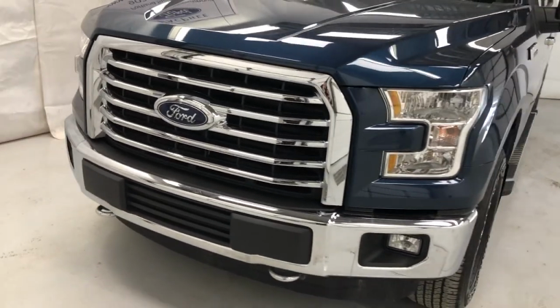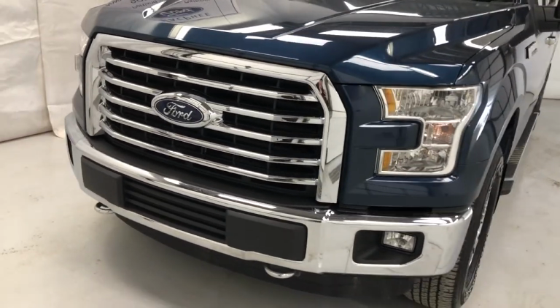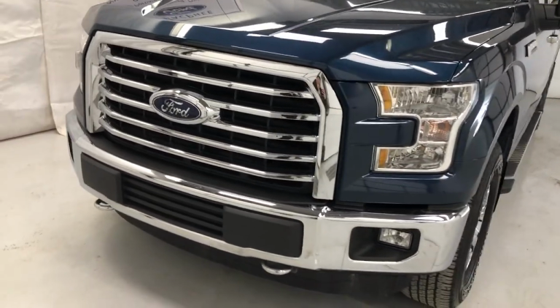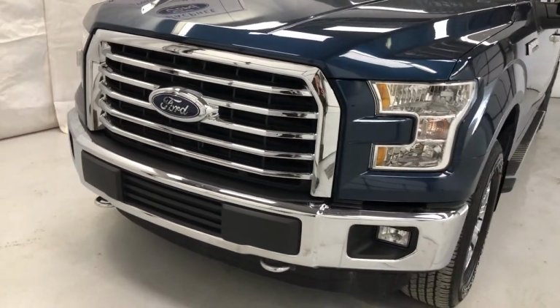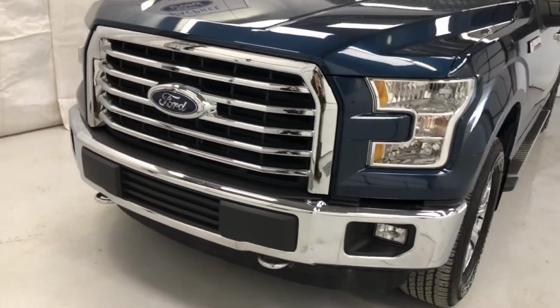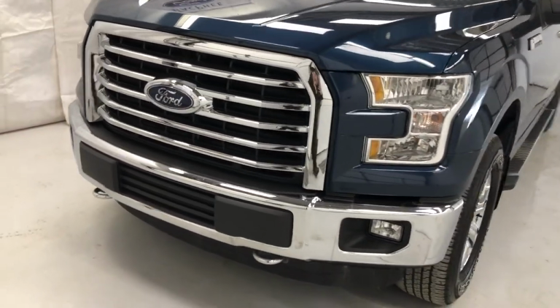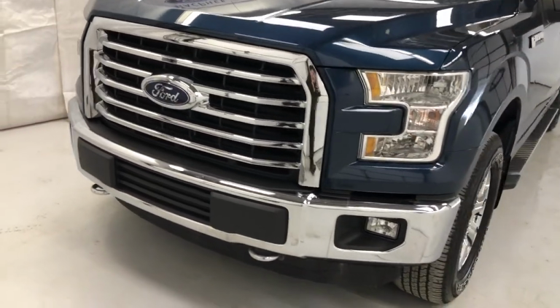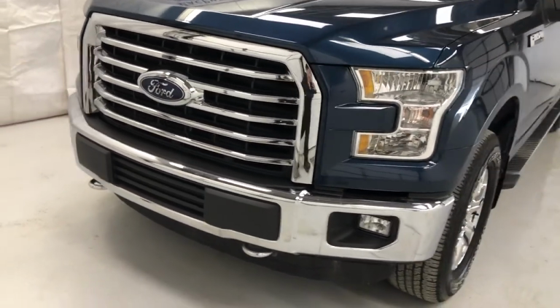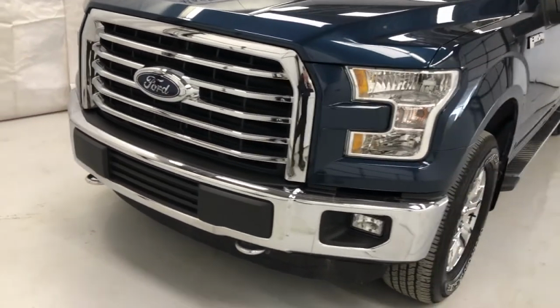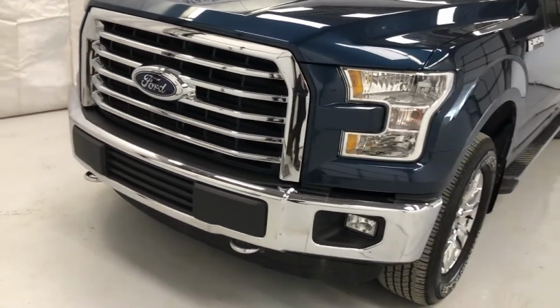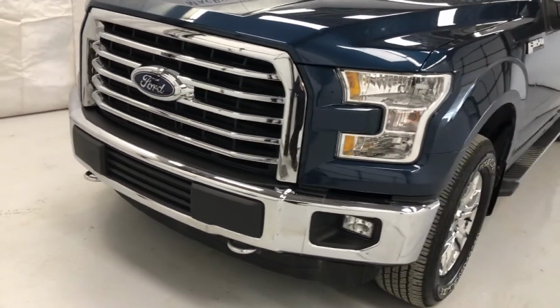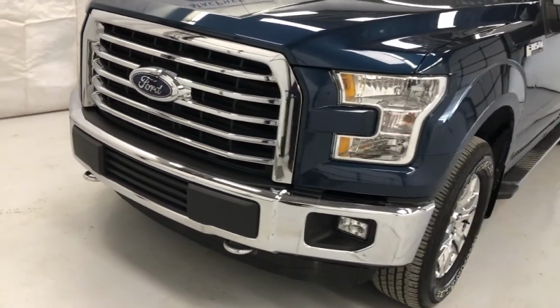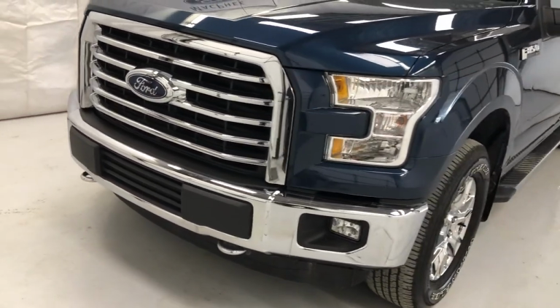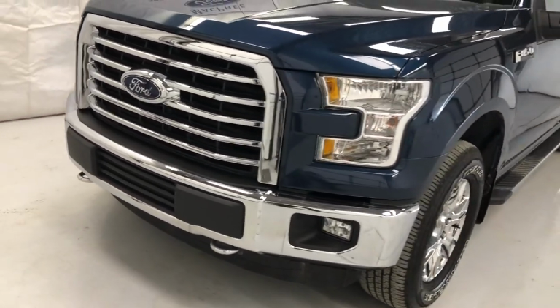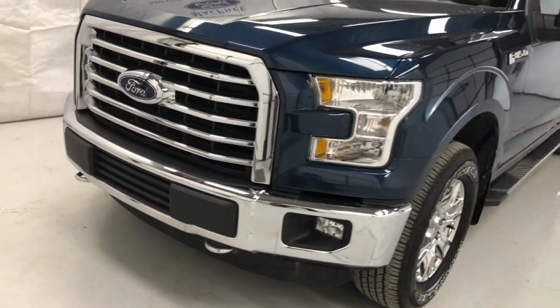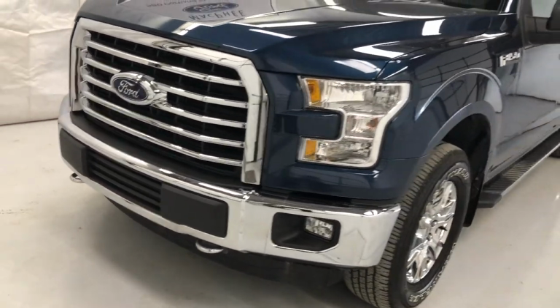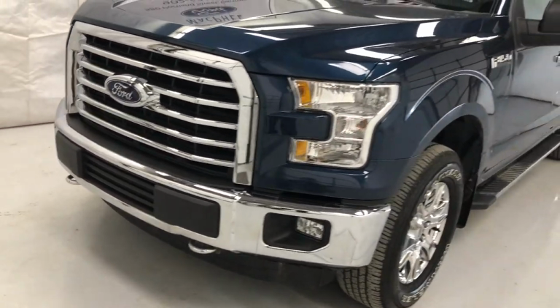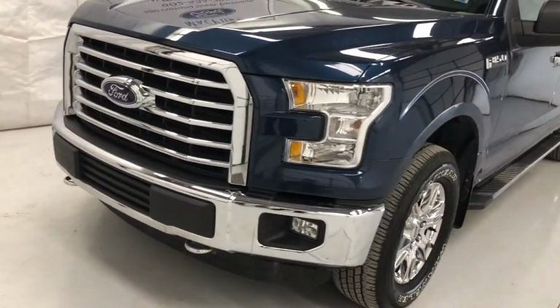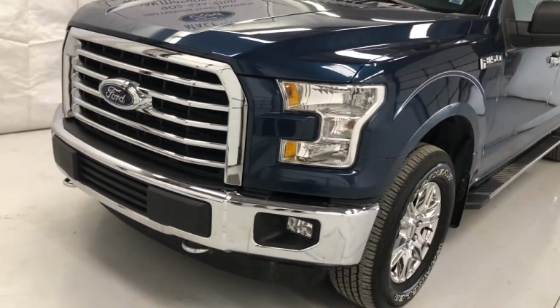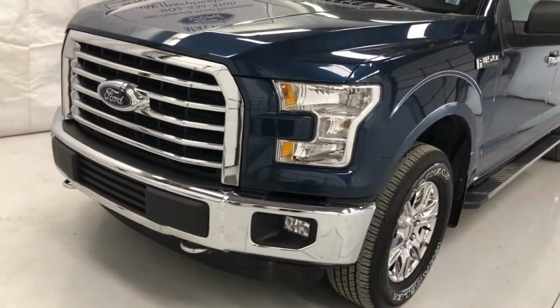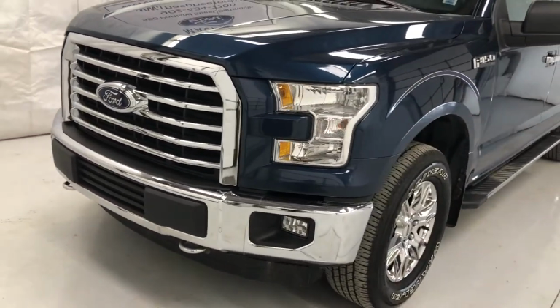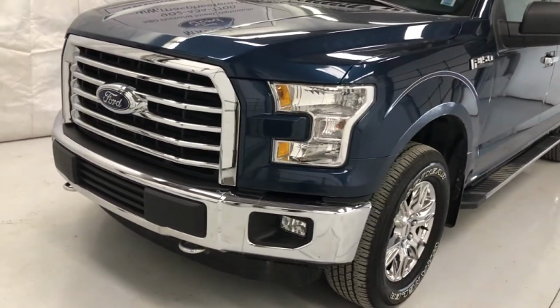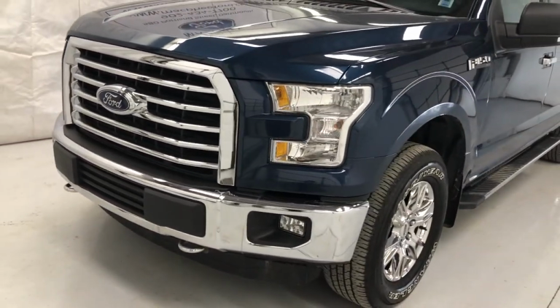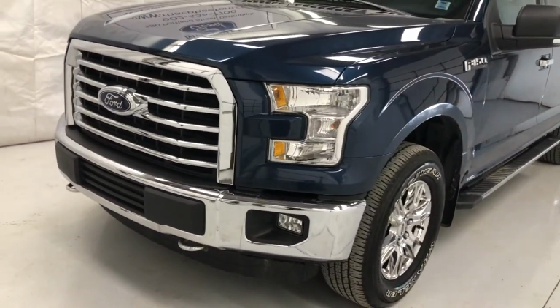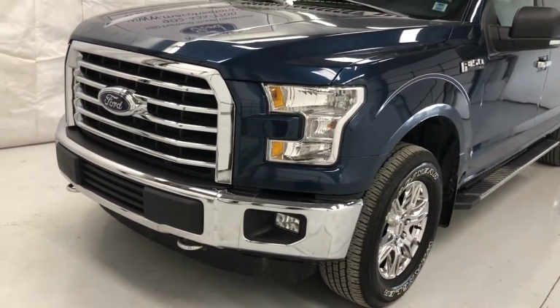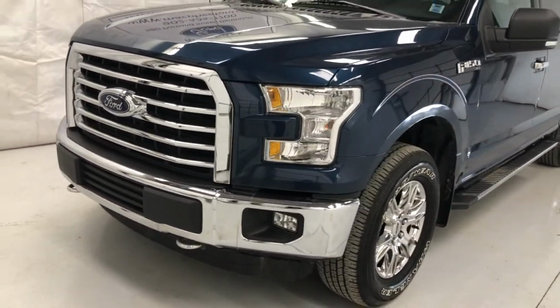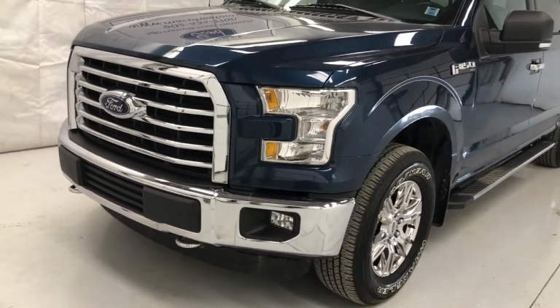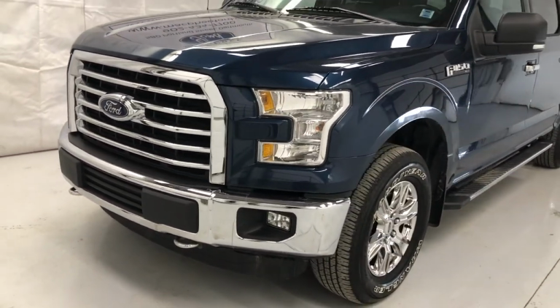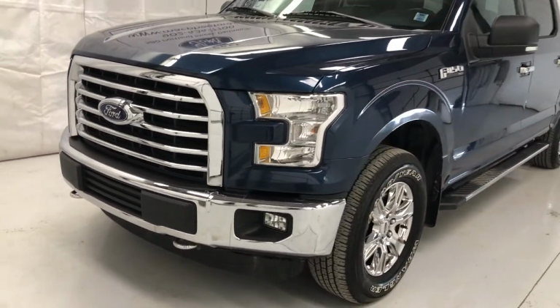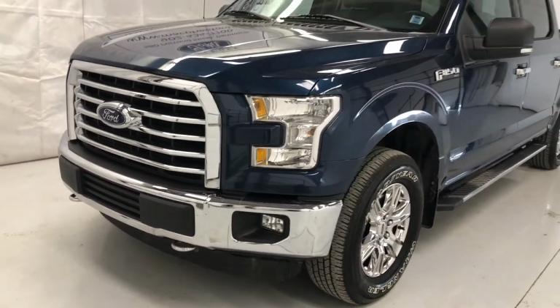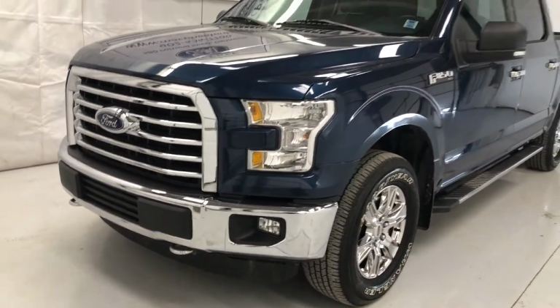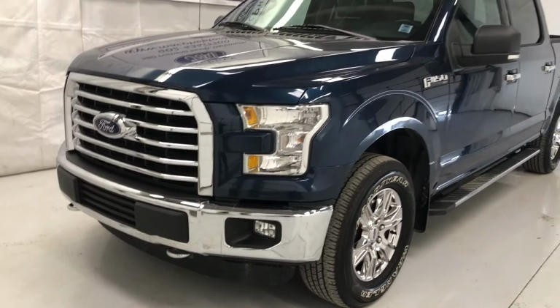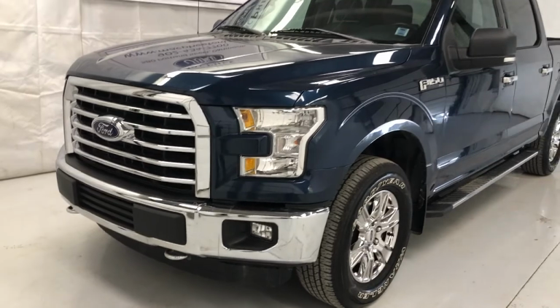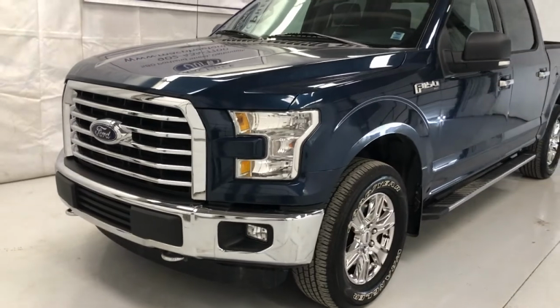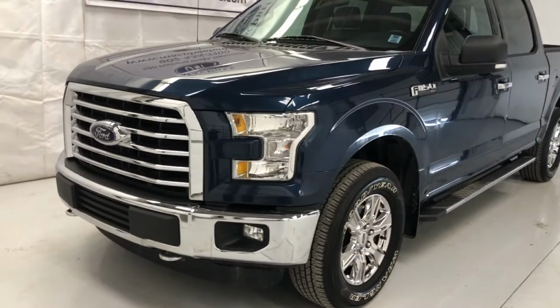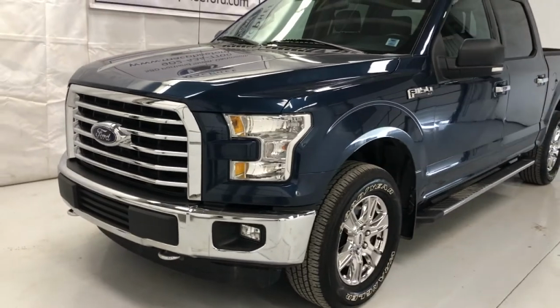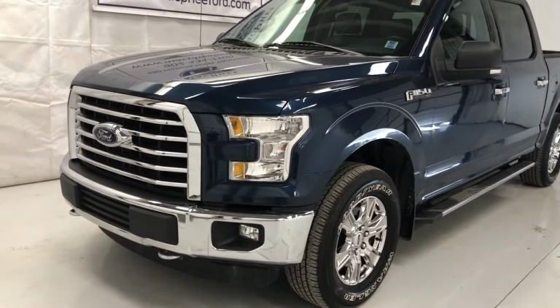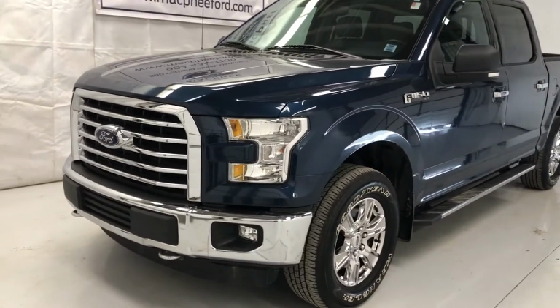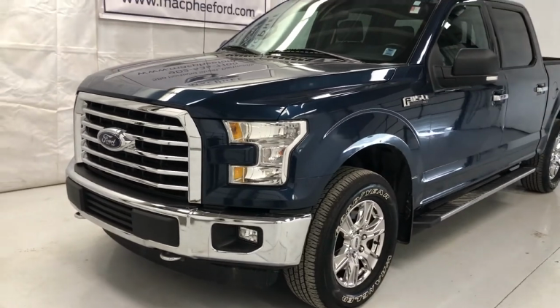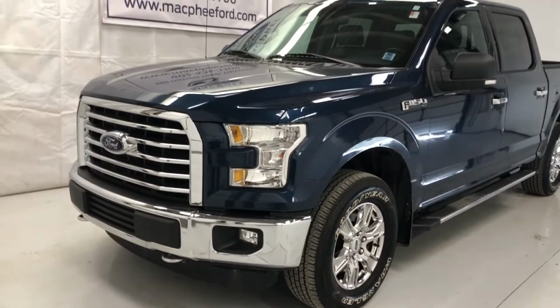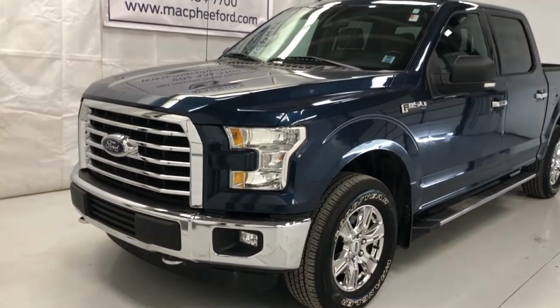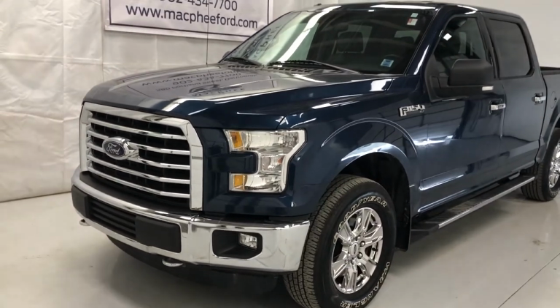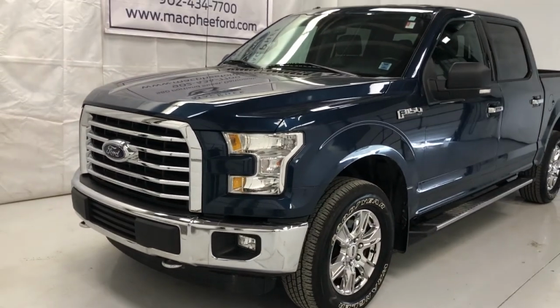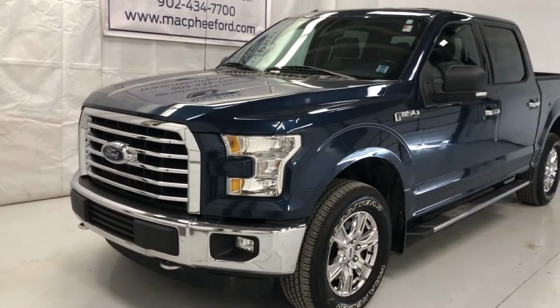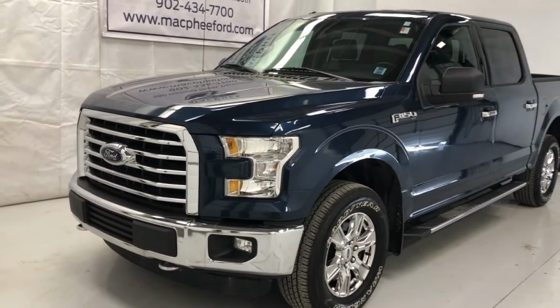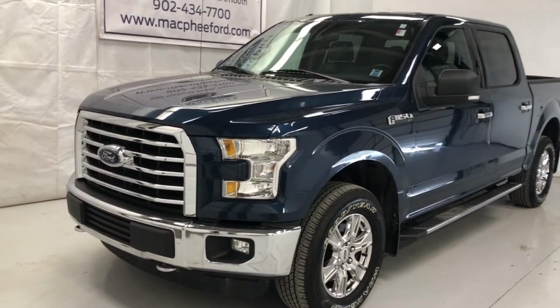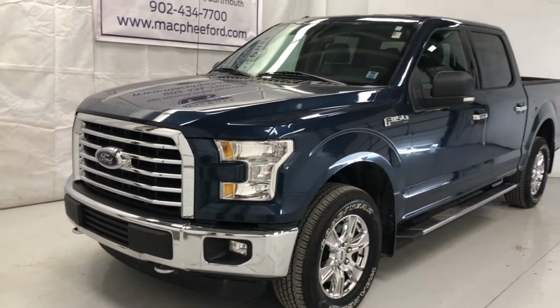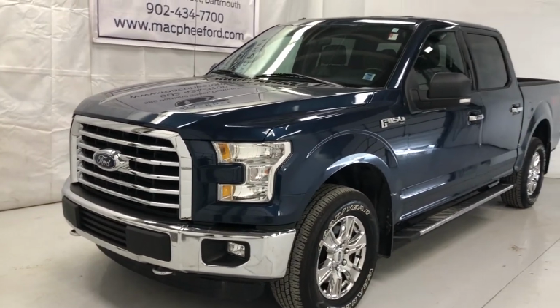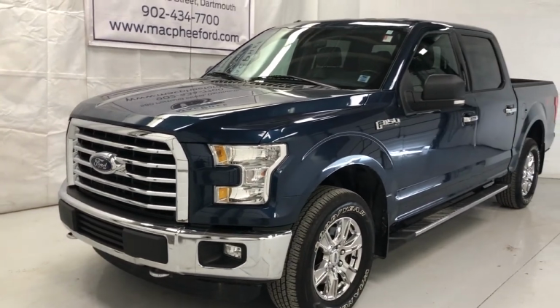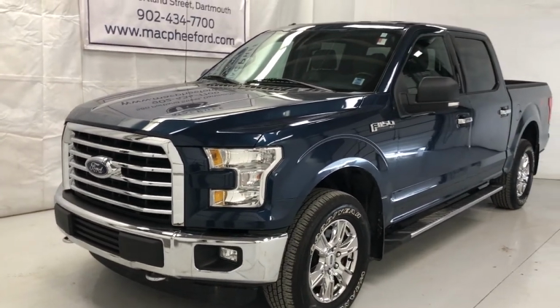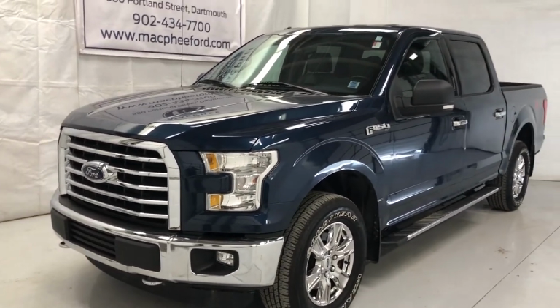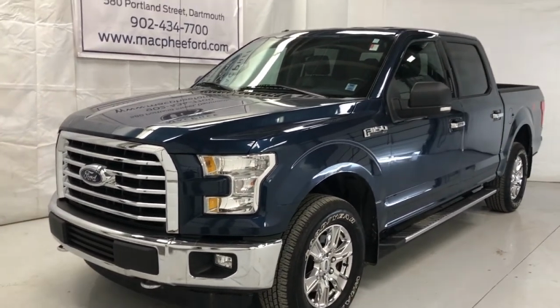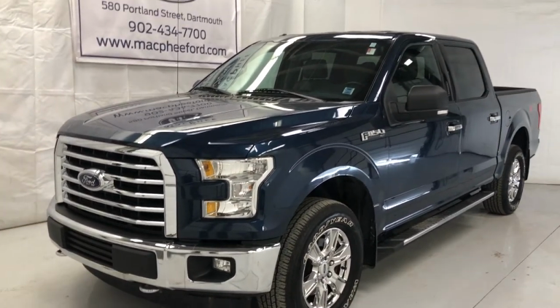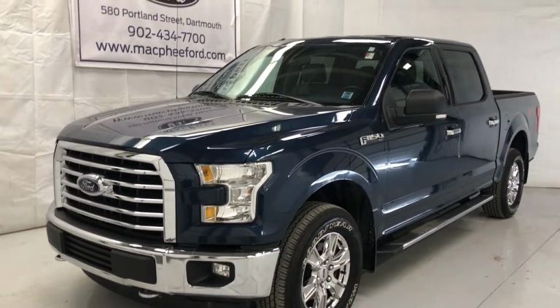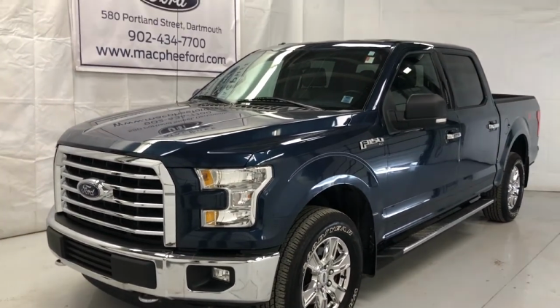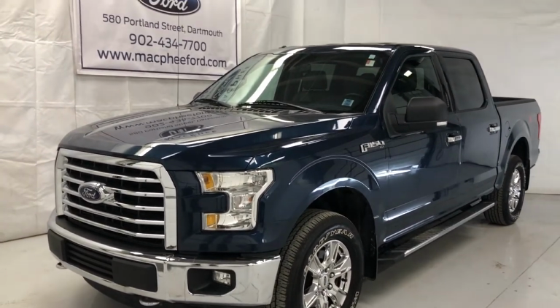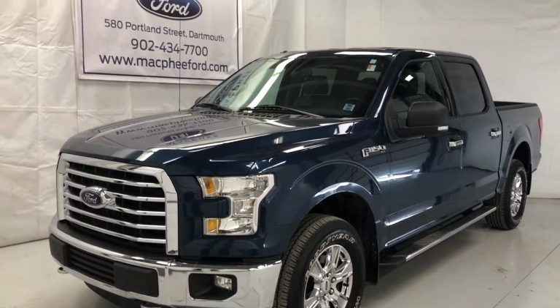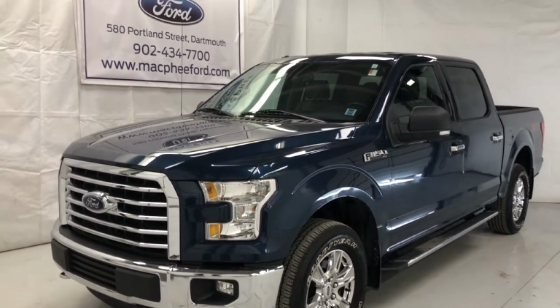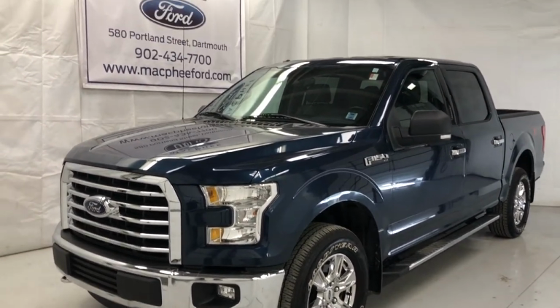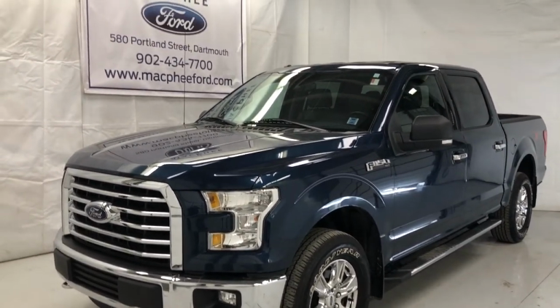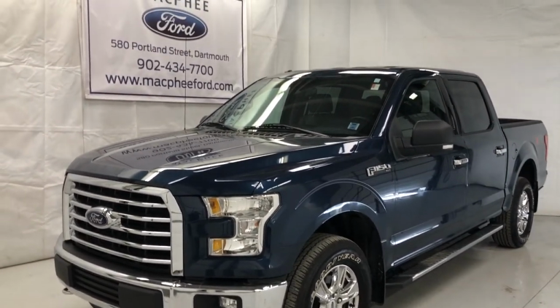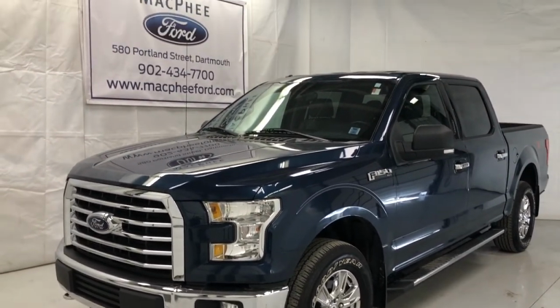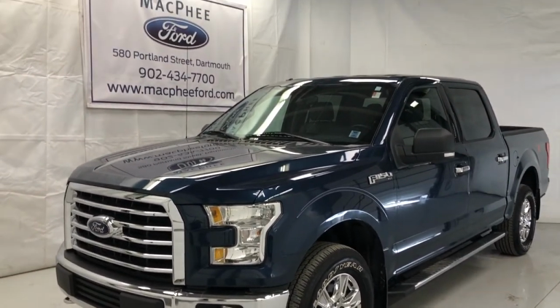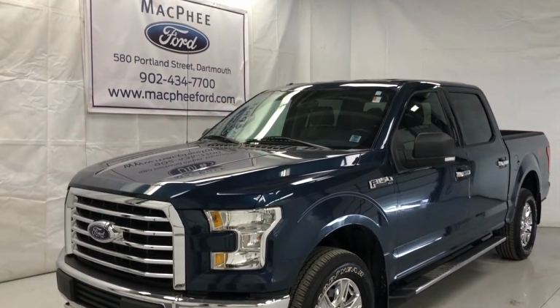If you like what you see here, inquire online or be sure to stop by our store on Portland Street and check out our large selection of pre-owned vehicles.